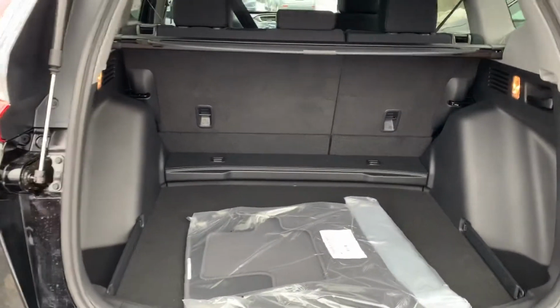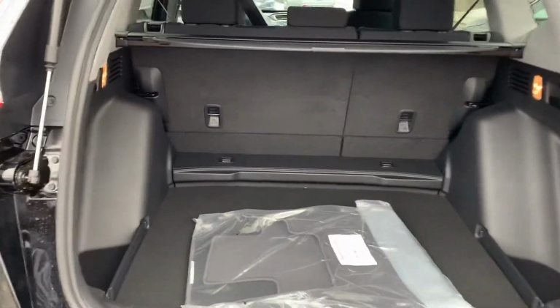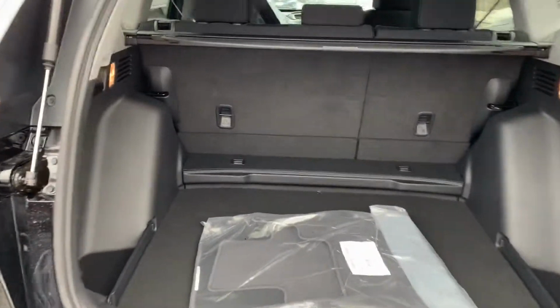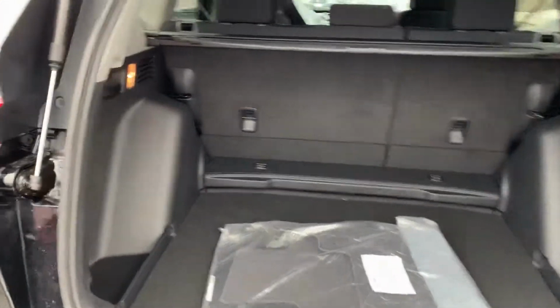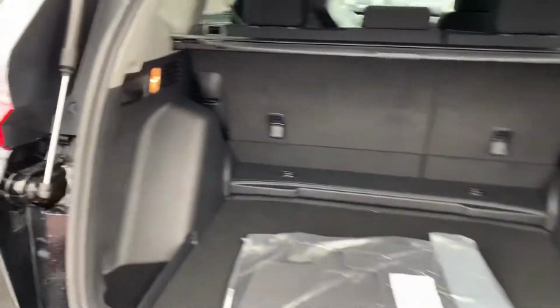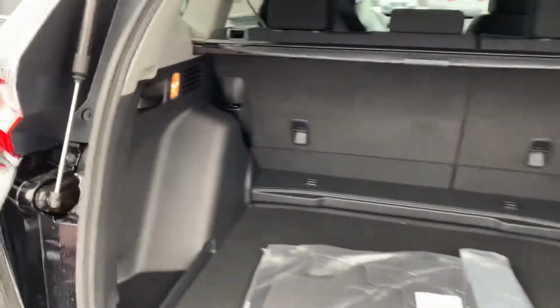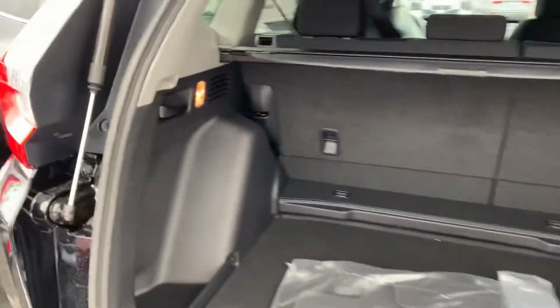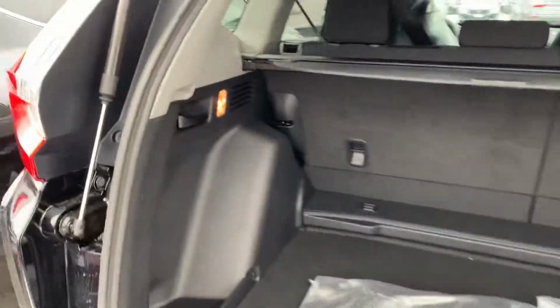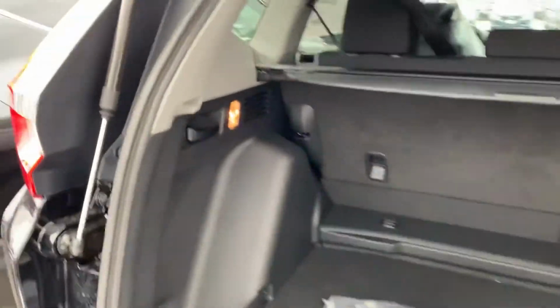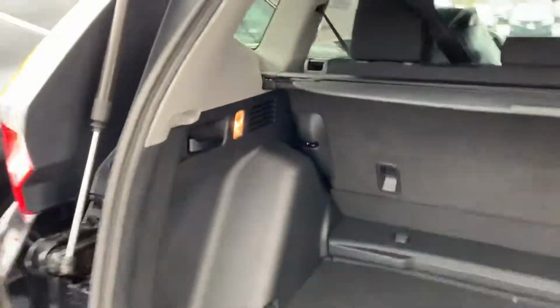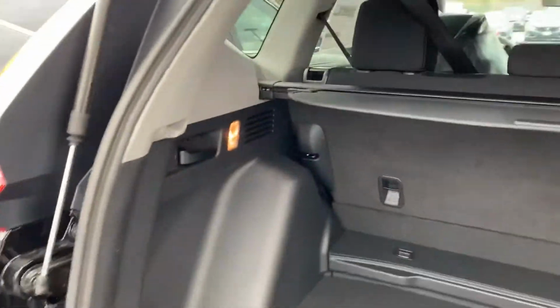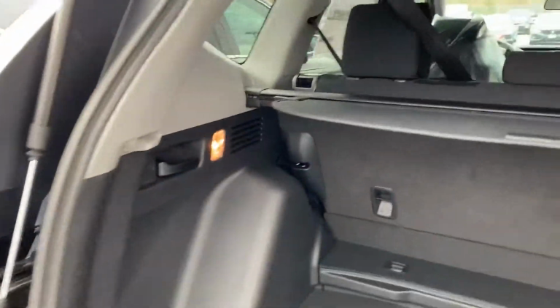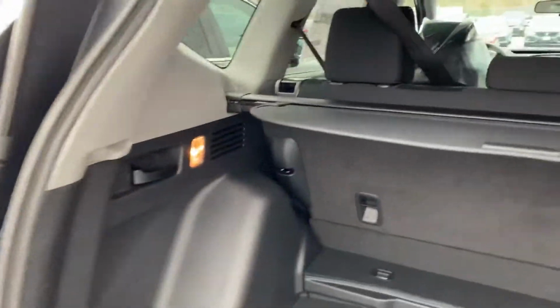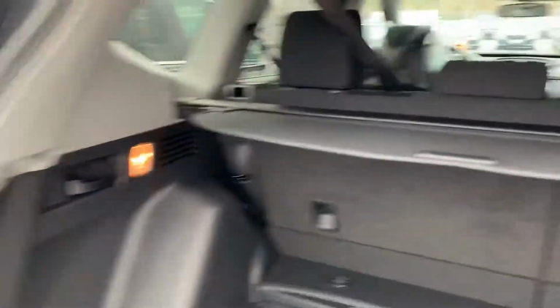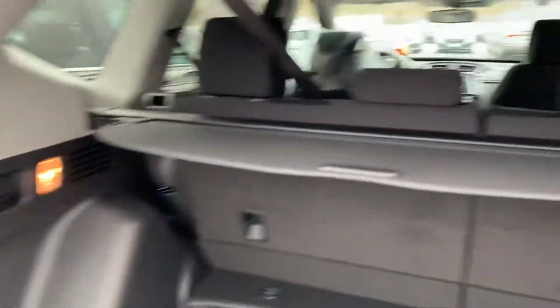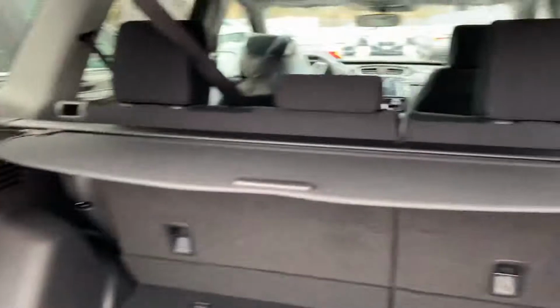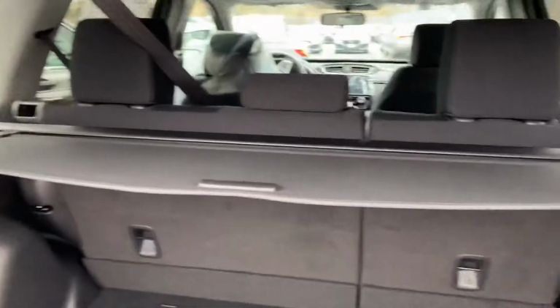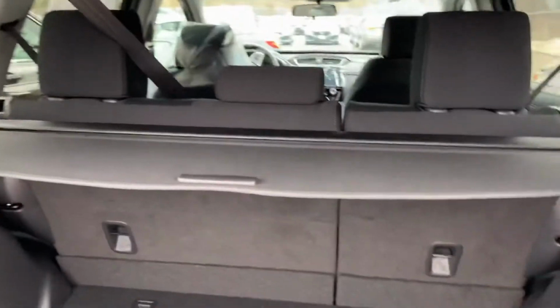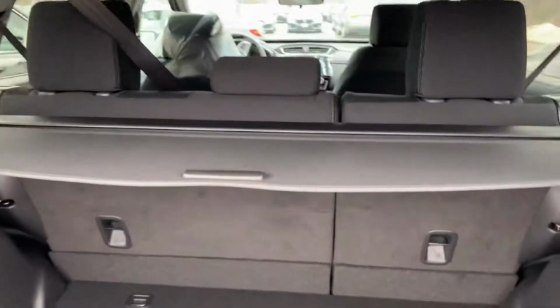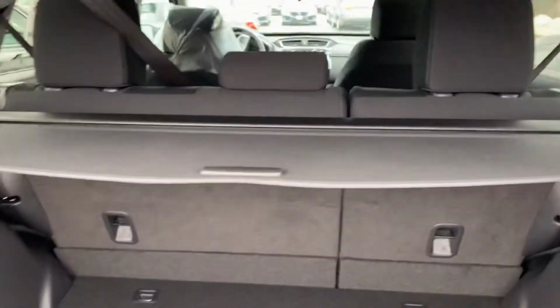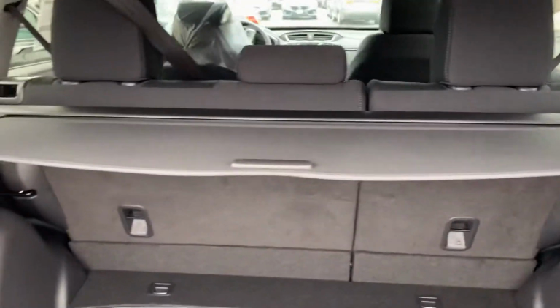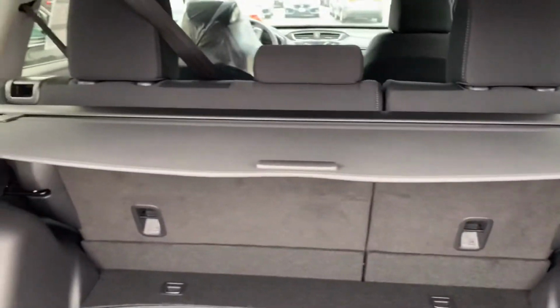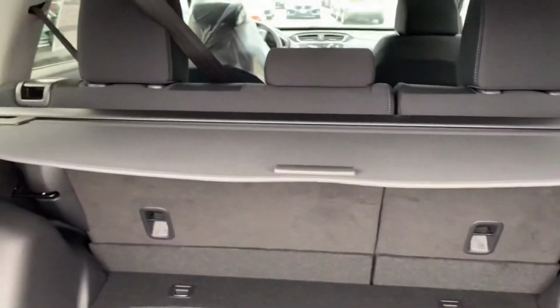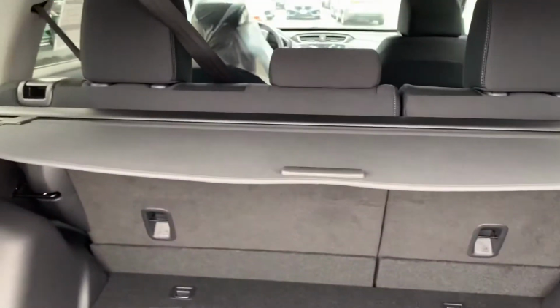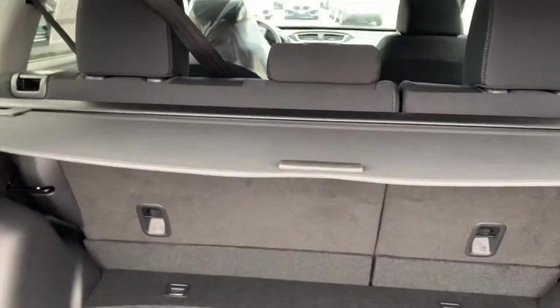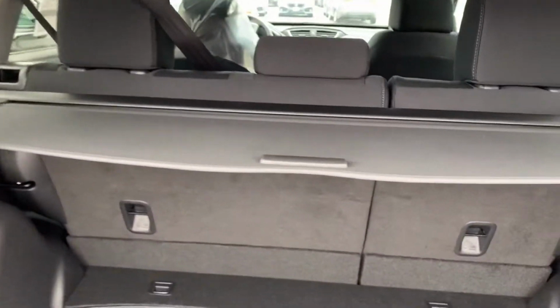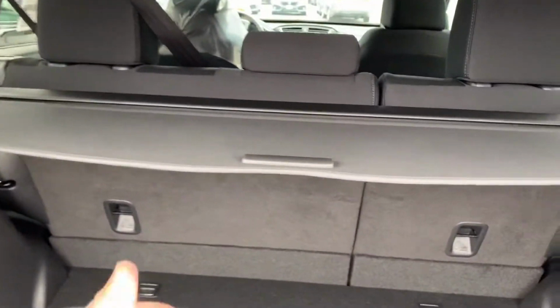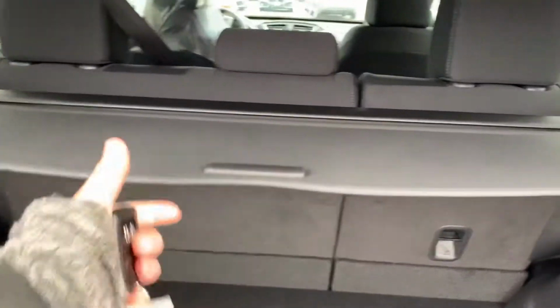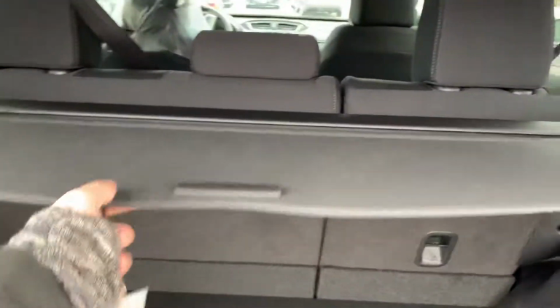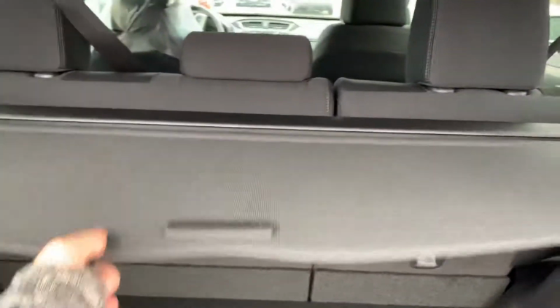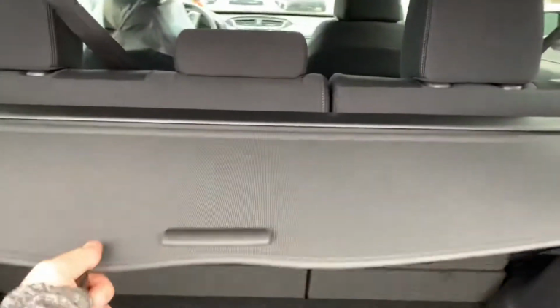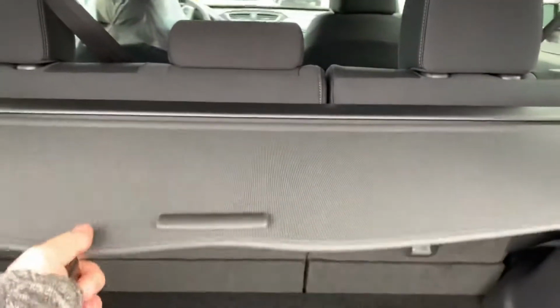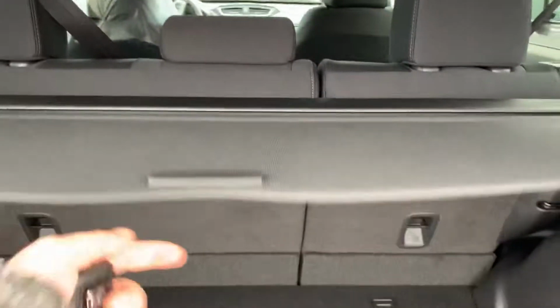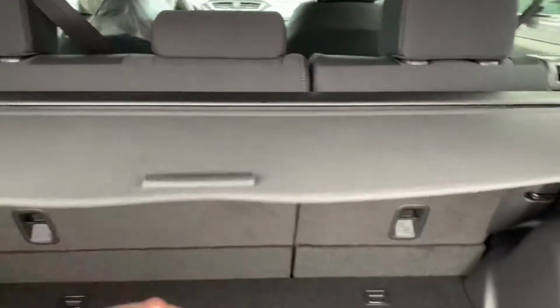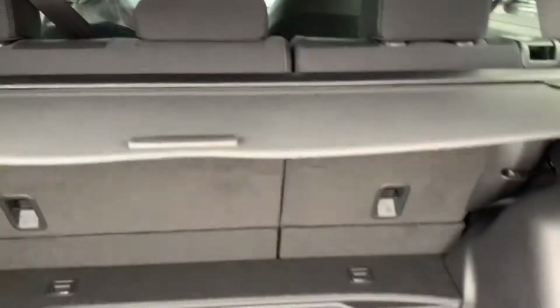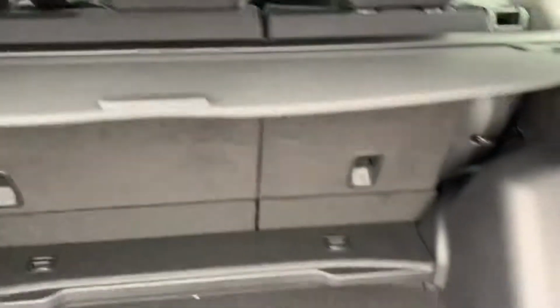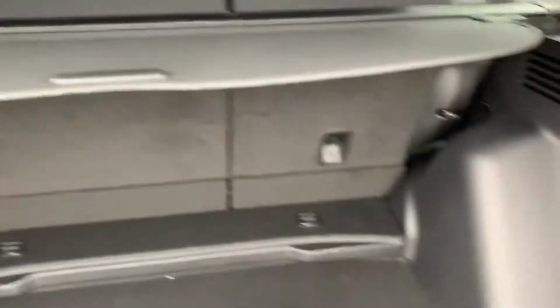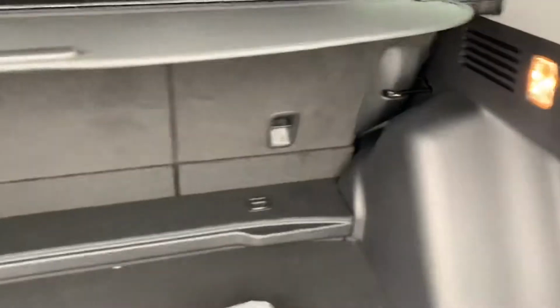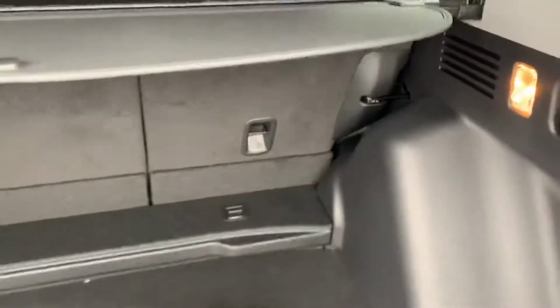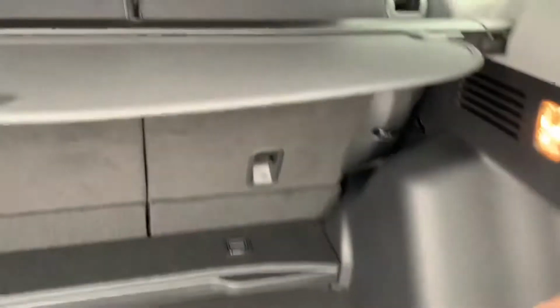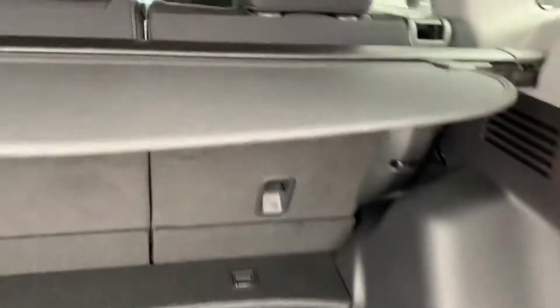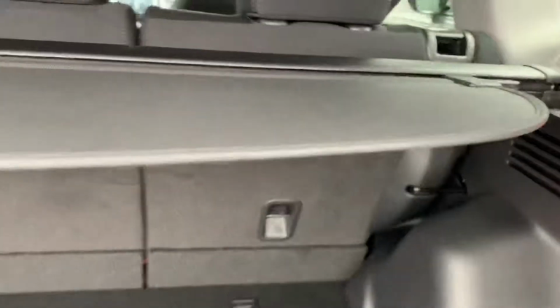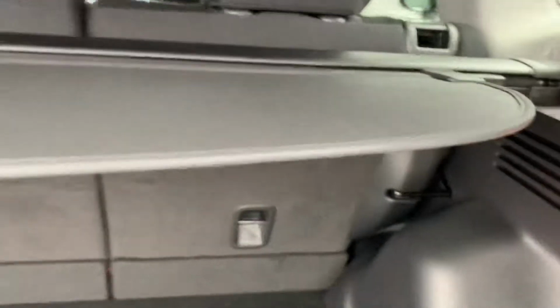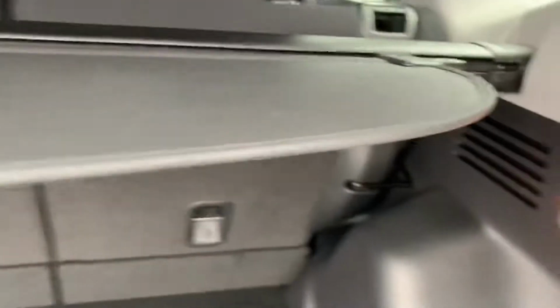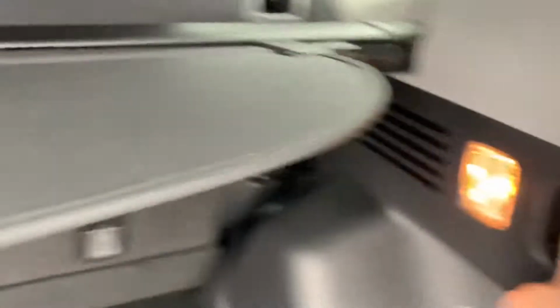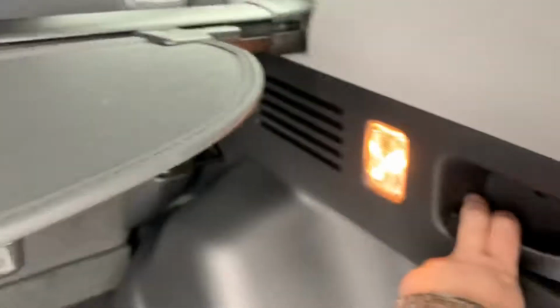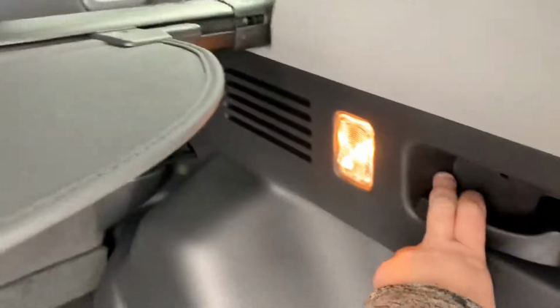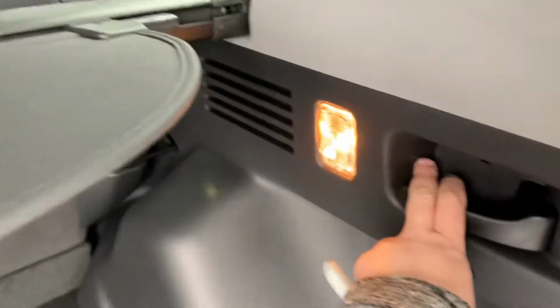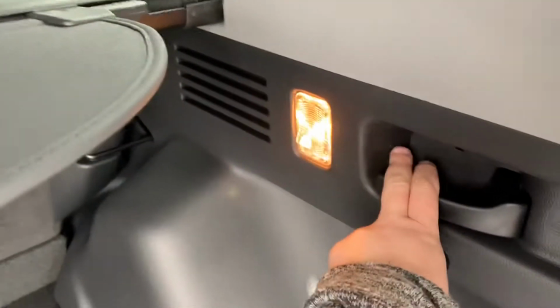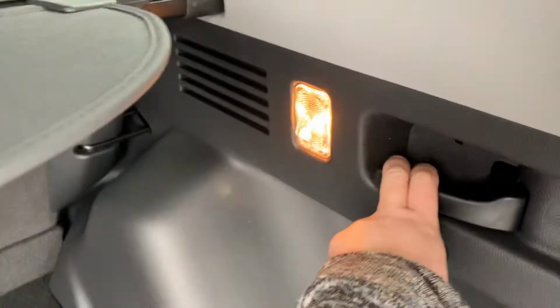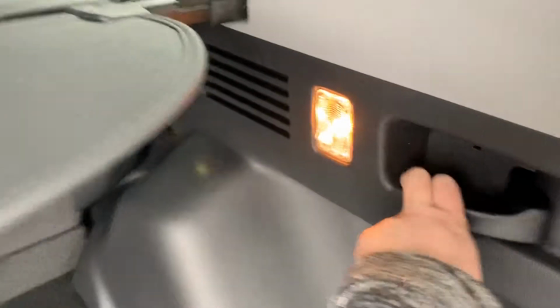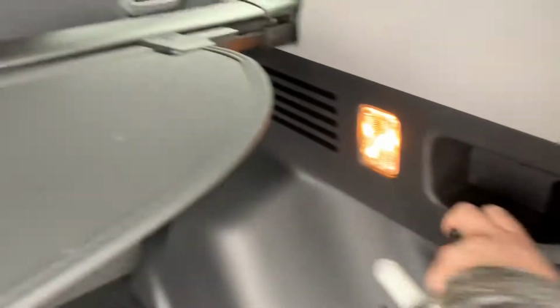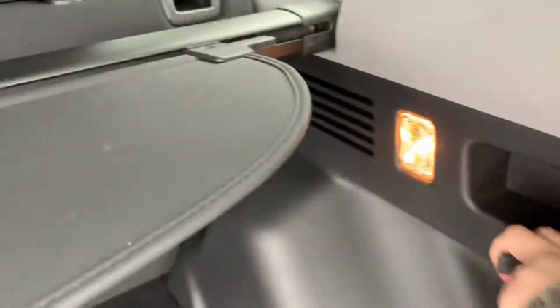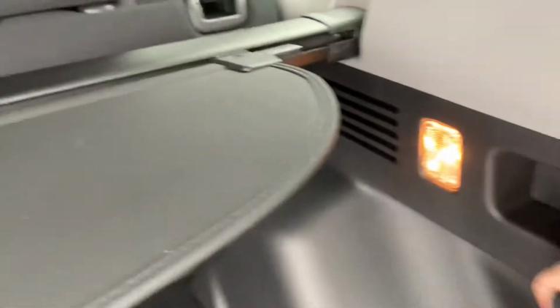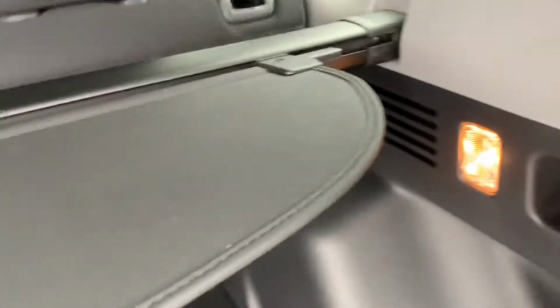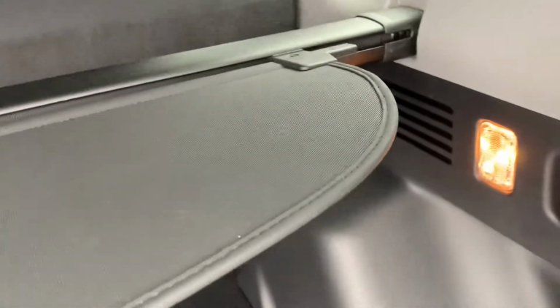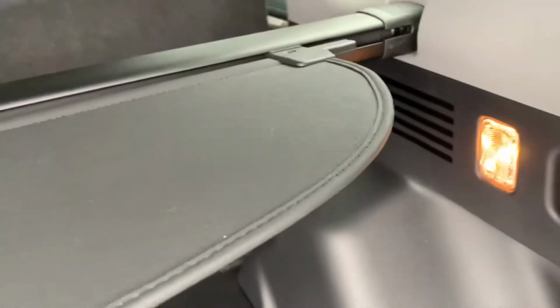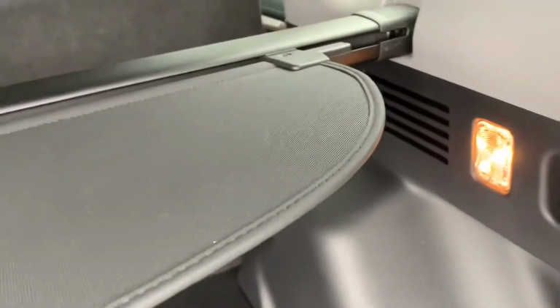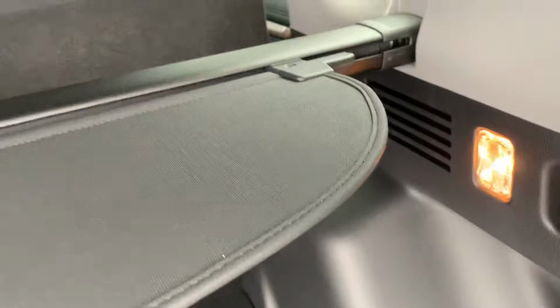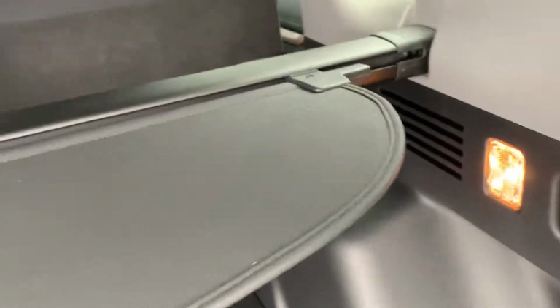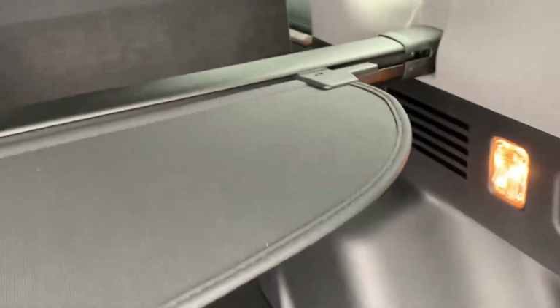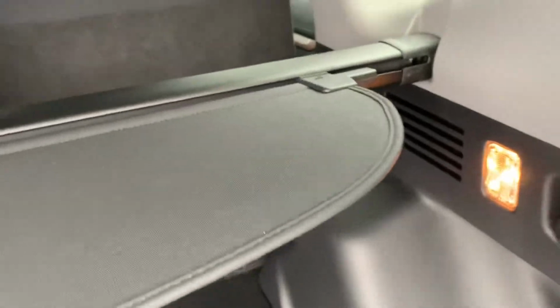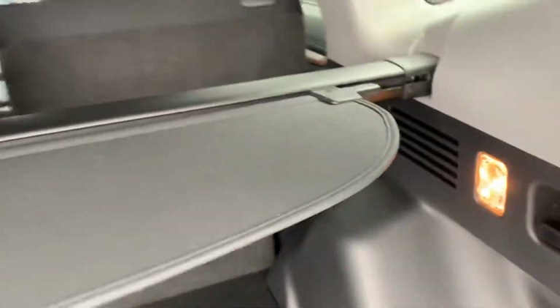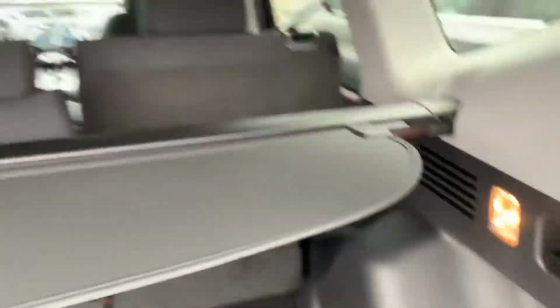You have a great spacious trunk with 60-40 folding seats and a cargo cover. Just pull this for your seat to go down.